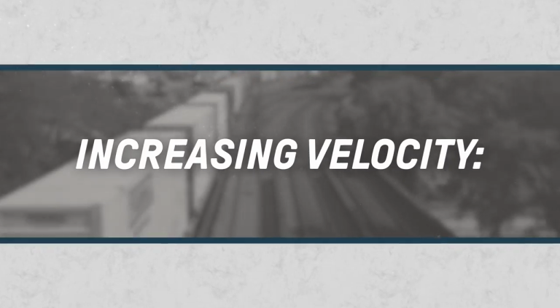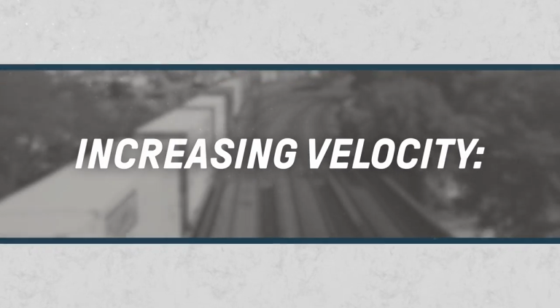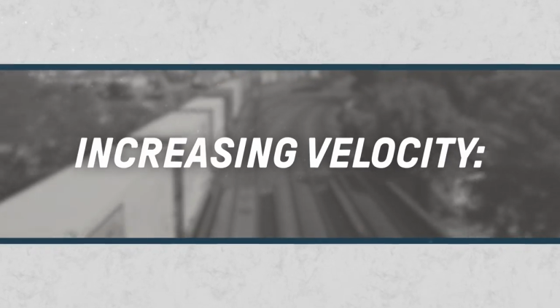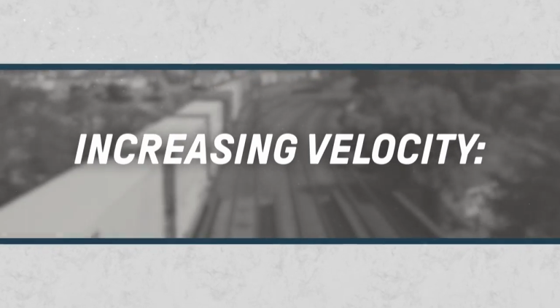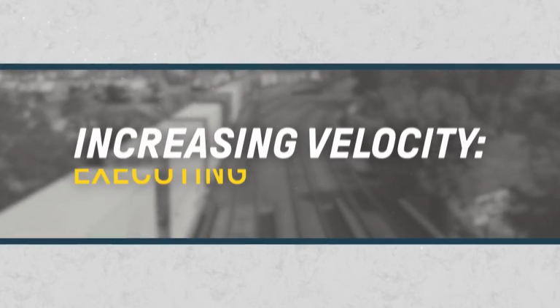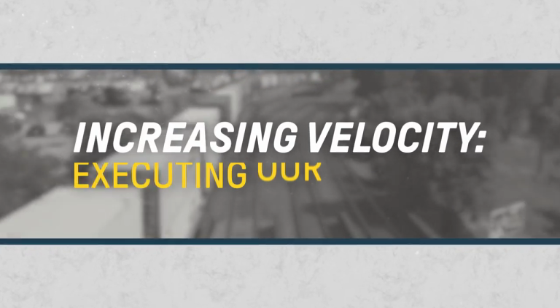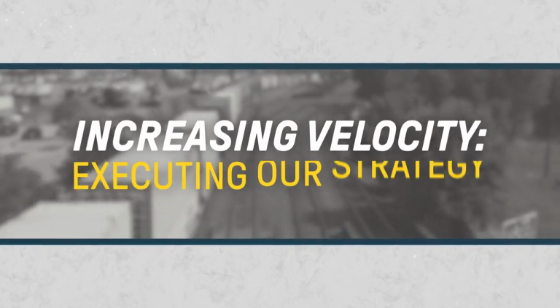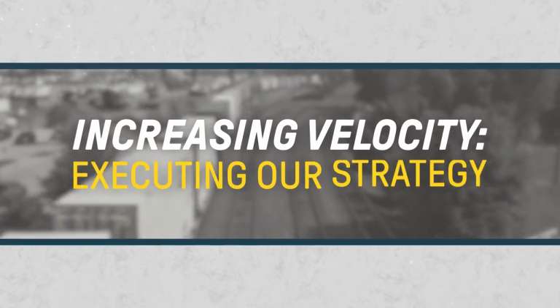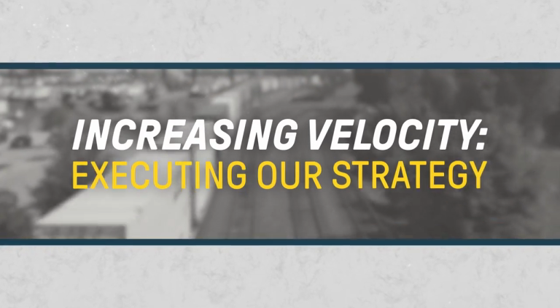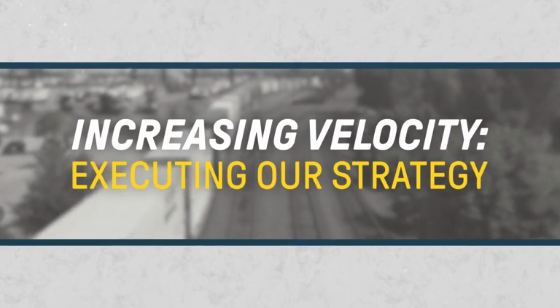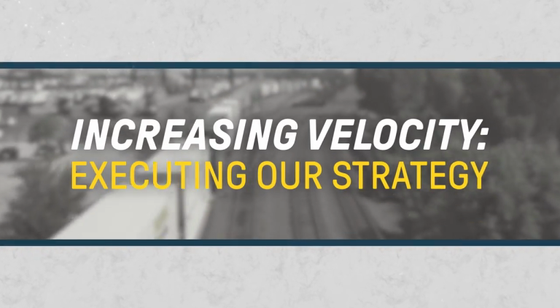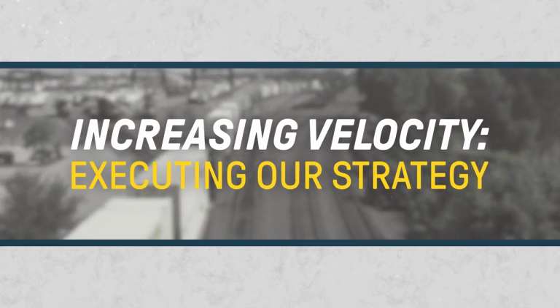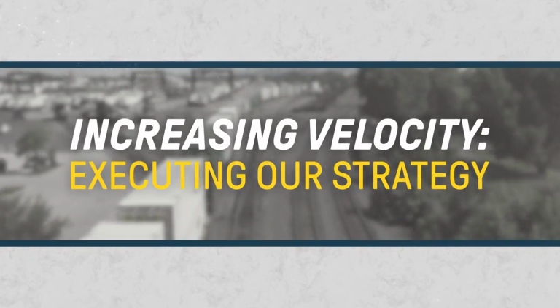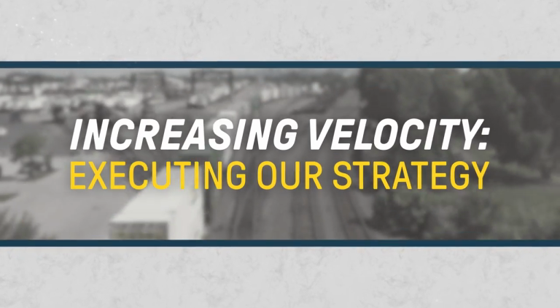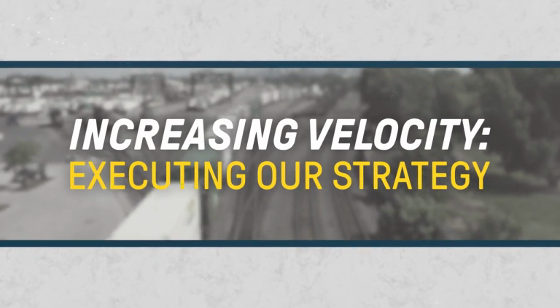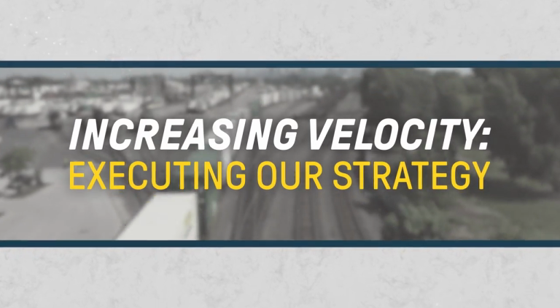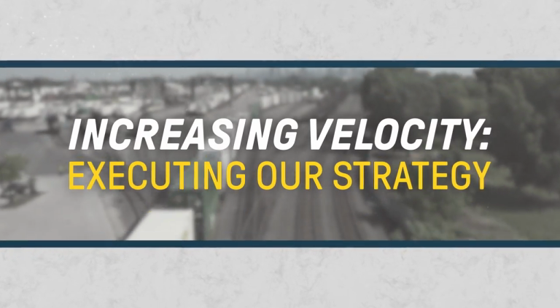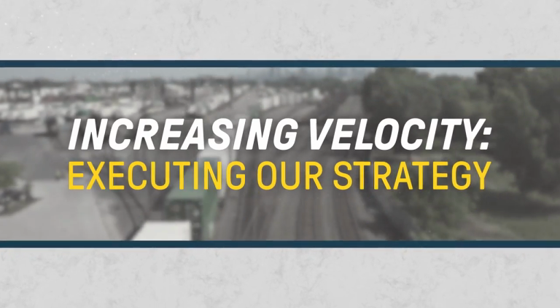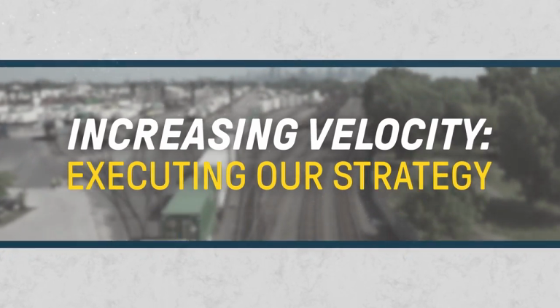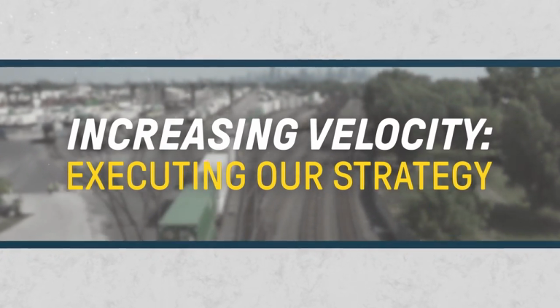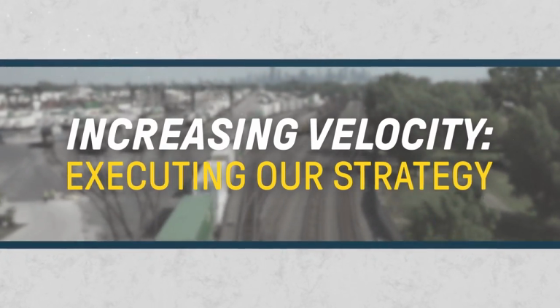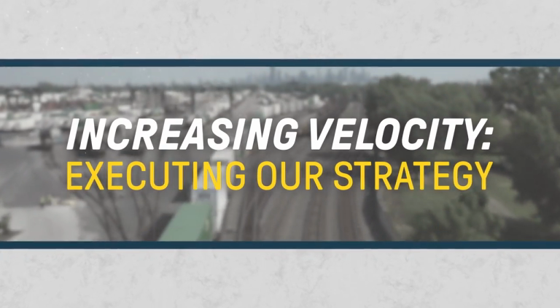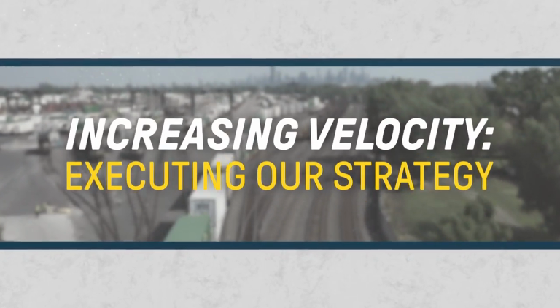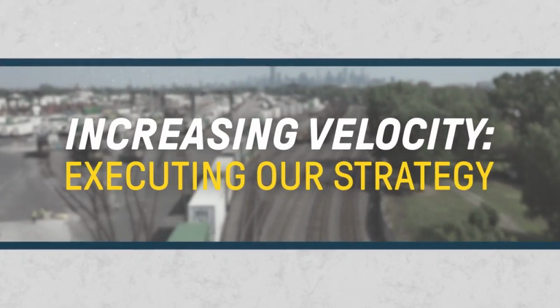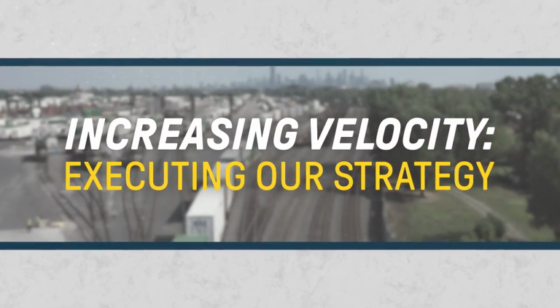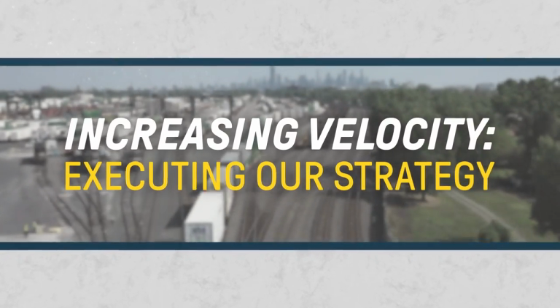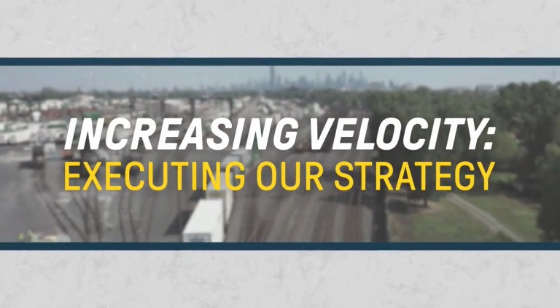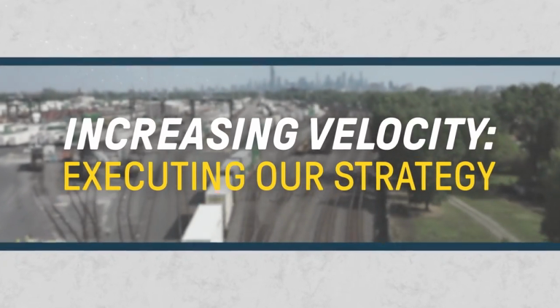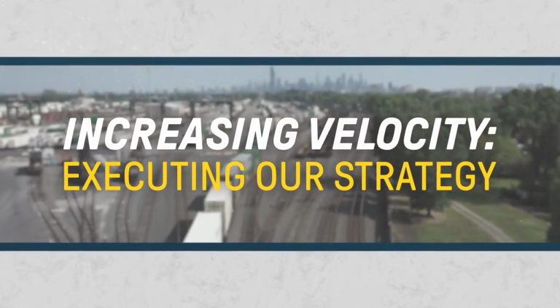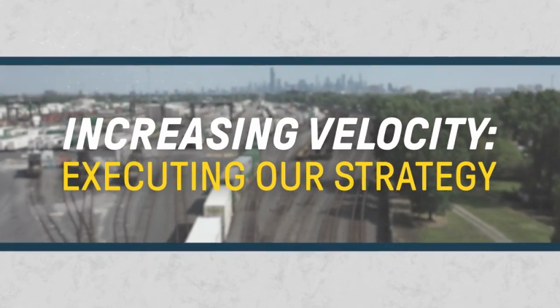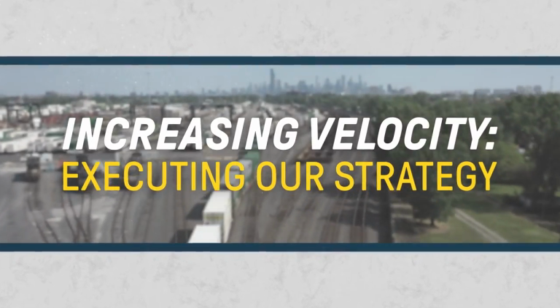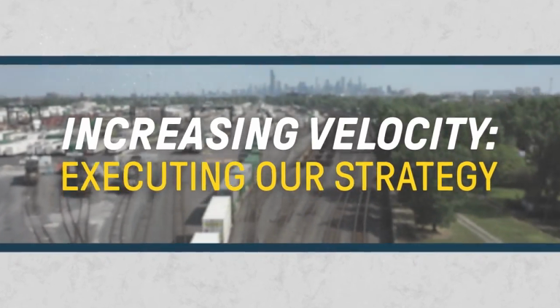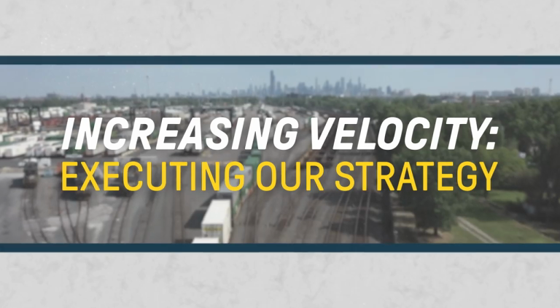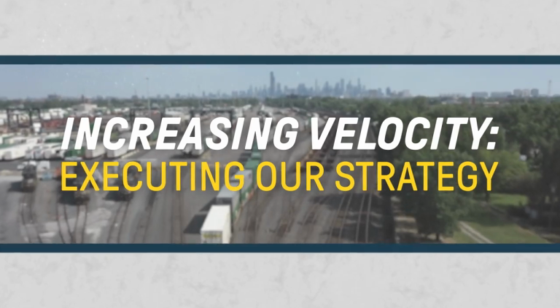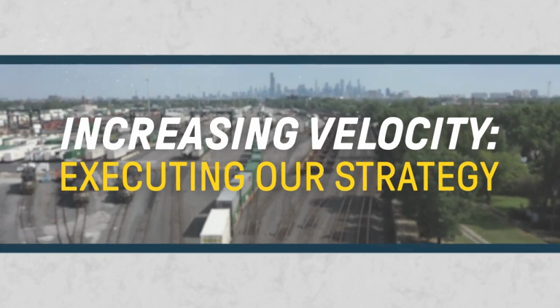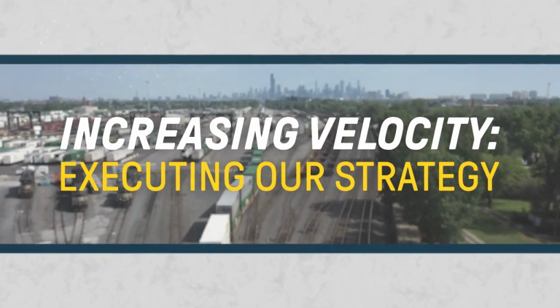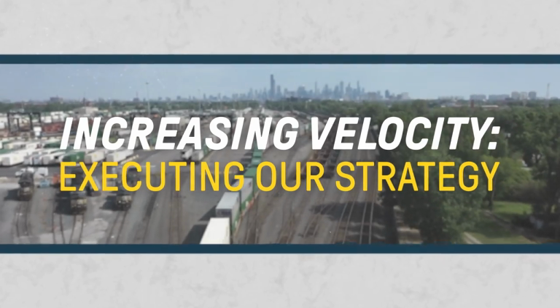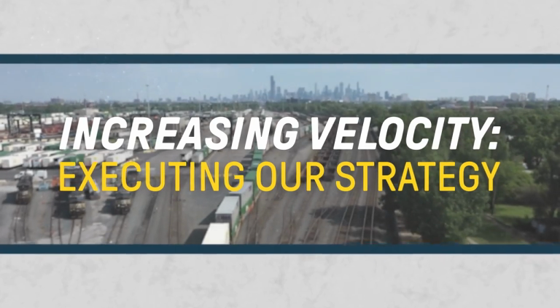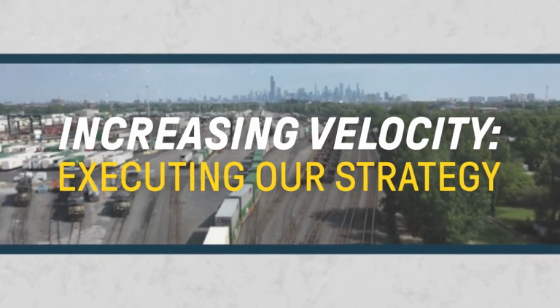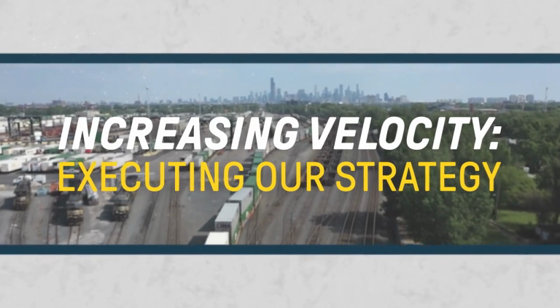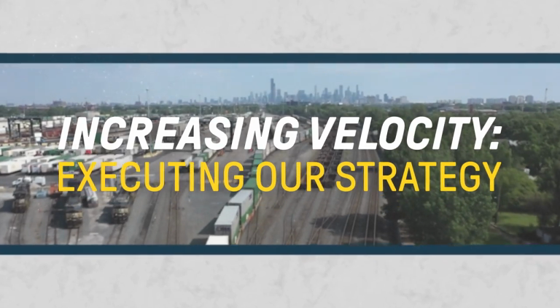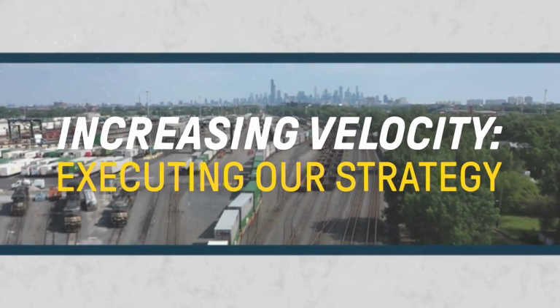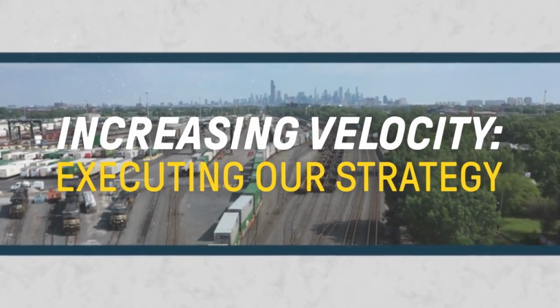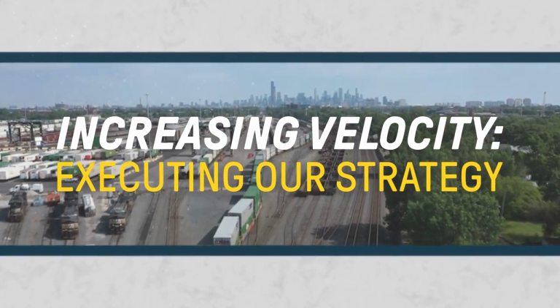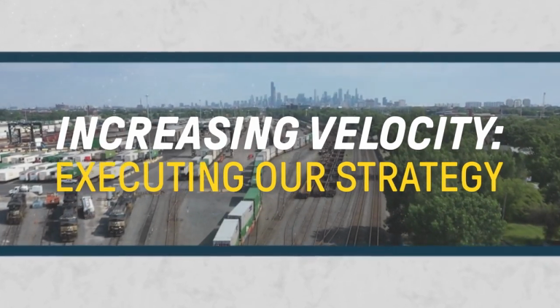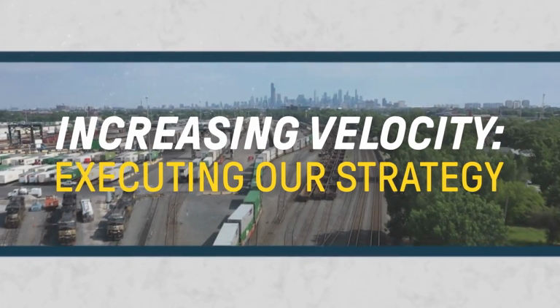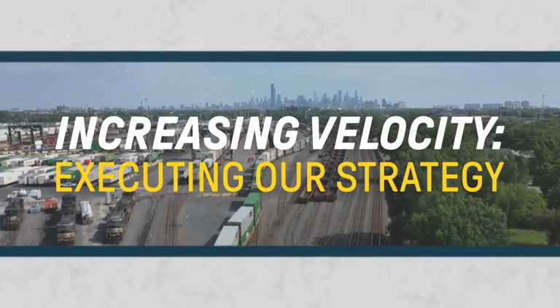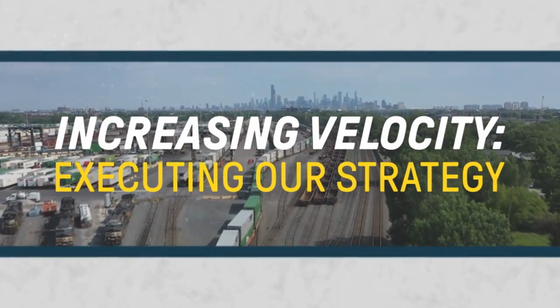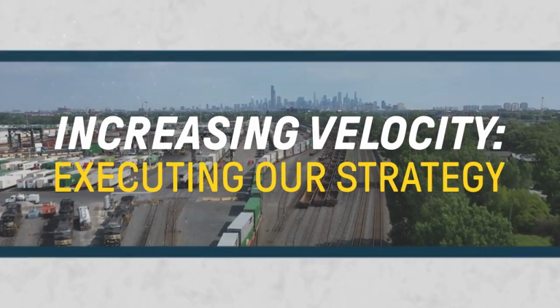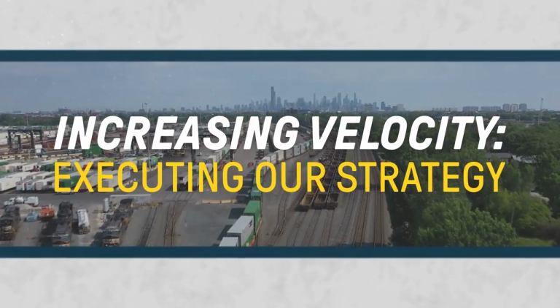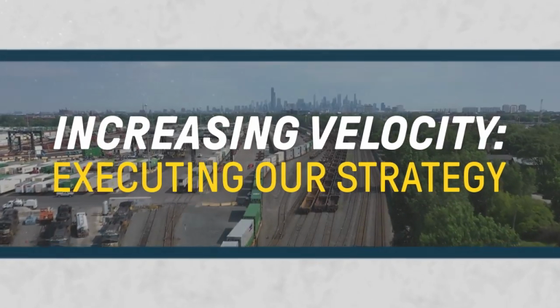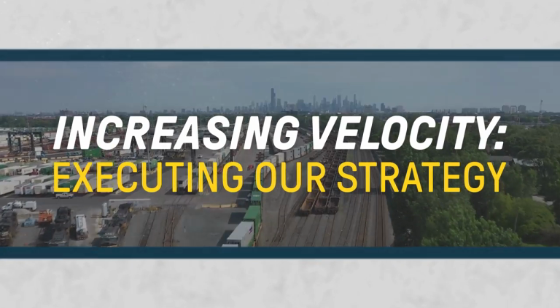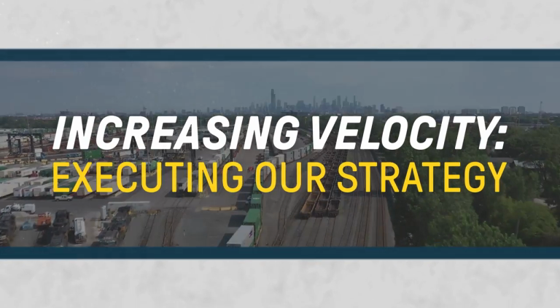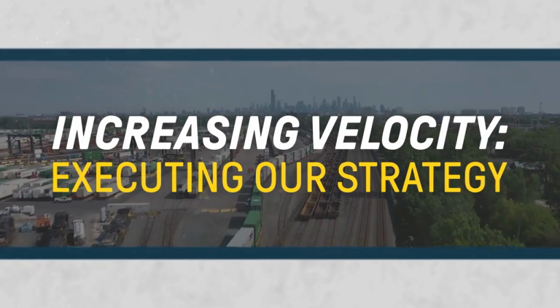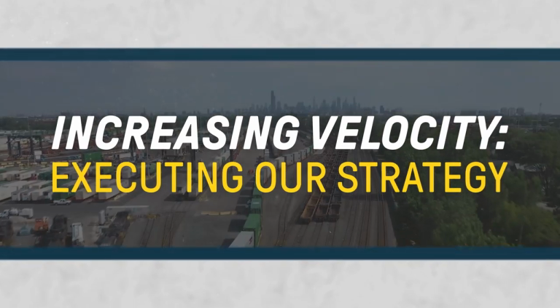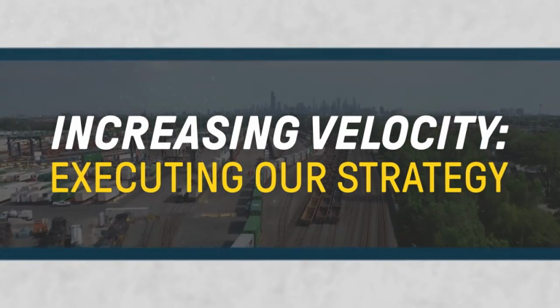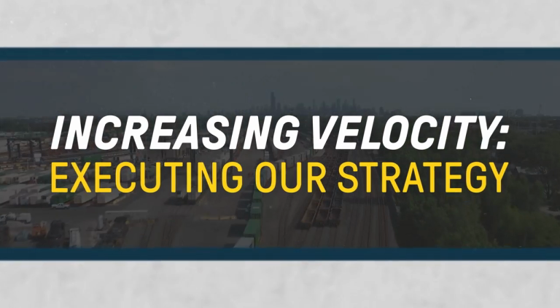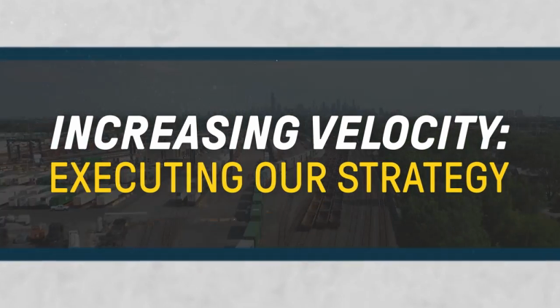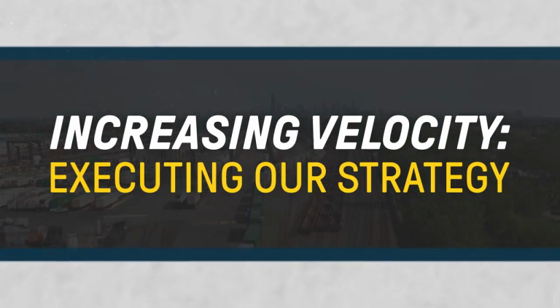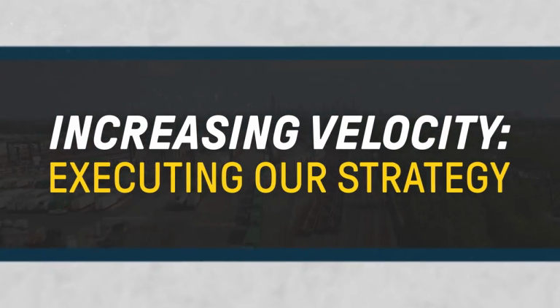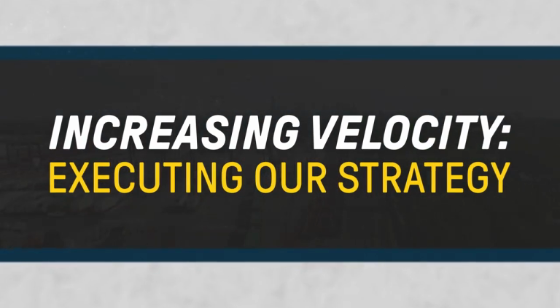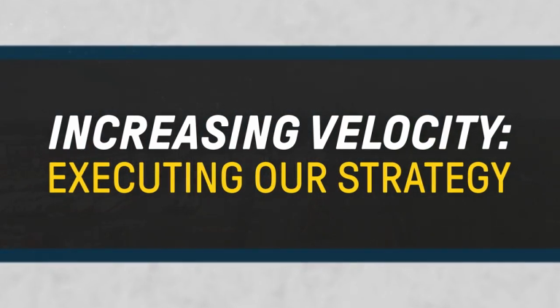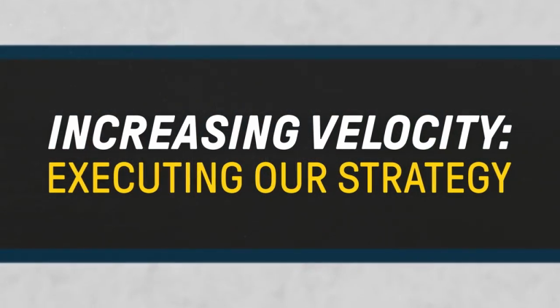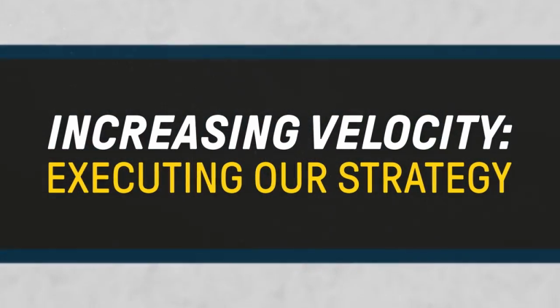We're here at our 47th Street Intermodal Facility in Chicago, which is our largest intermodal facility in total lift volume.